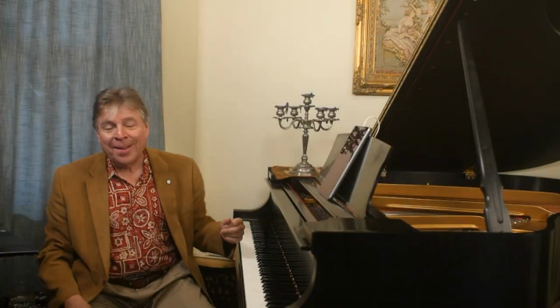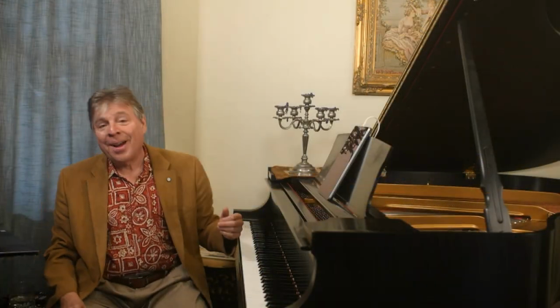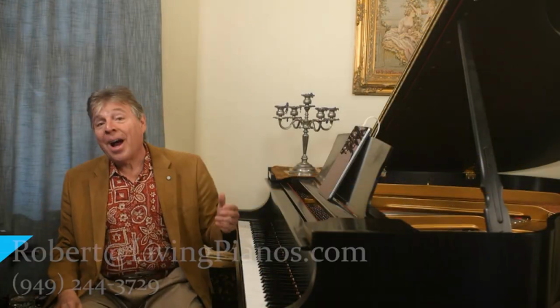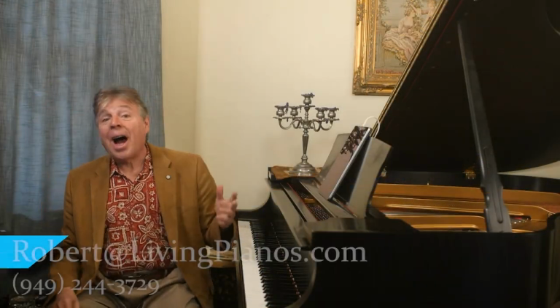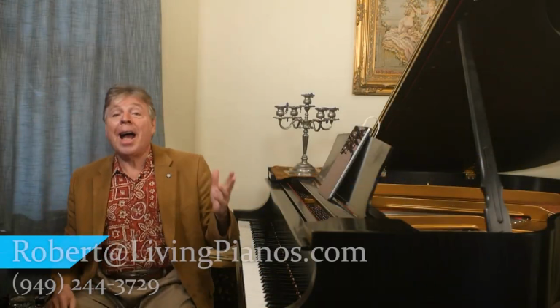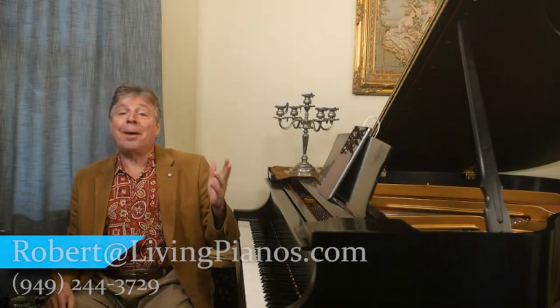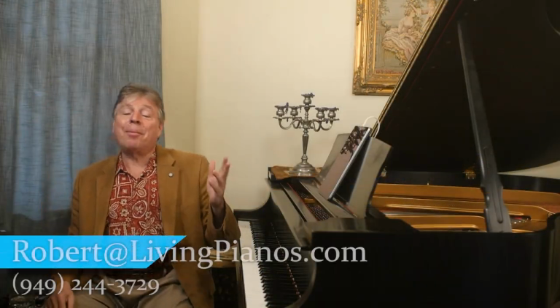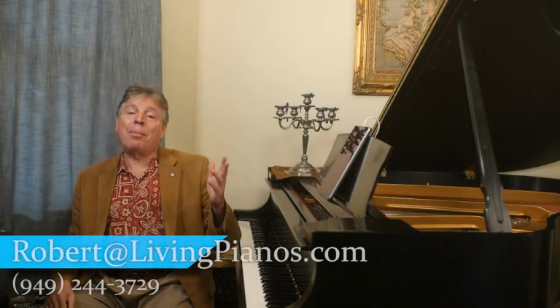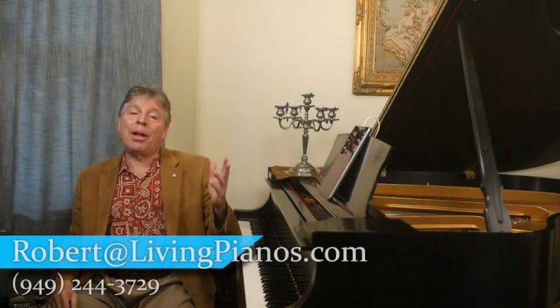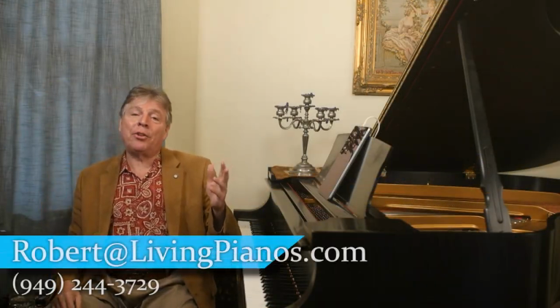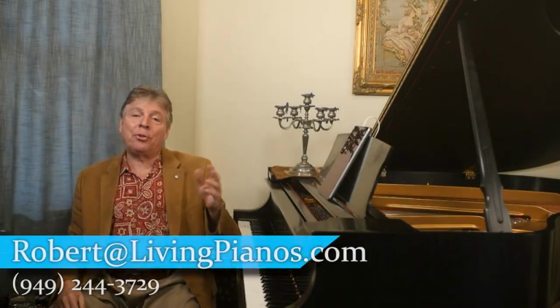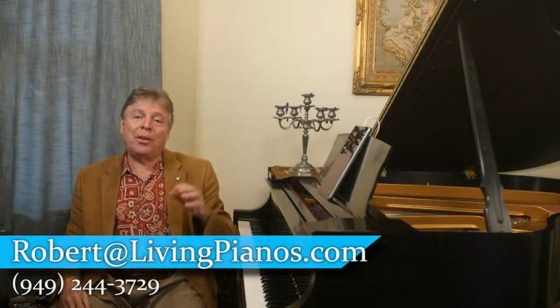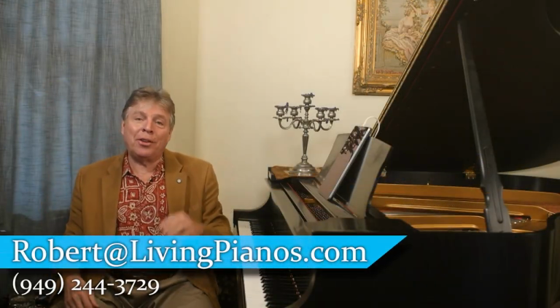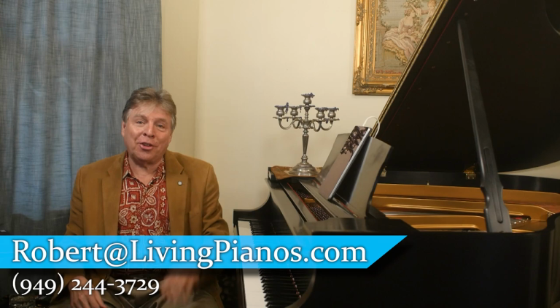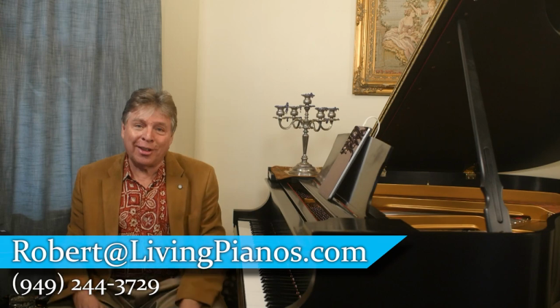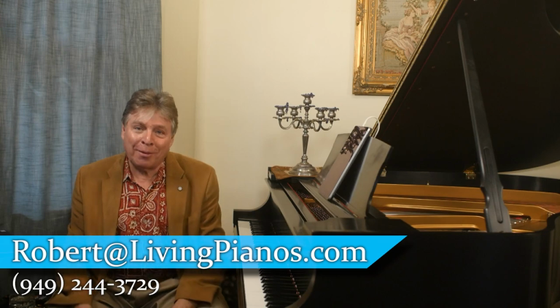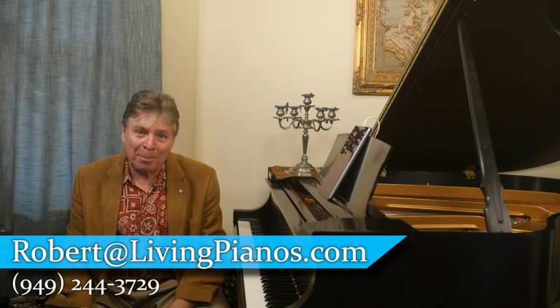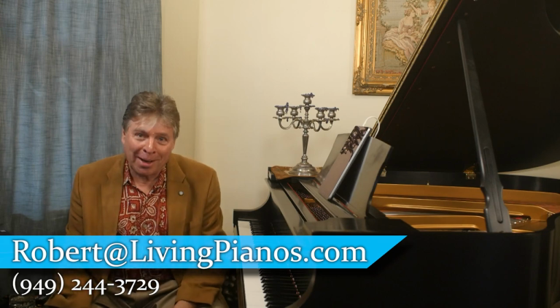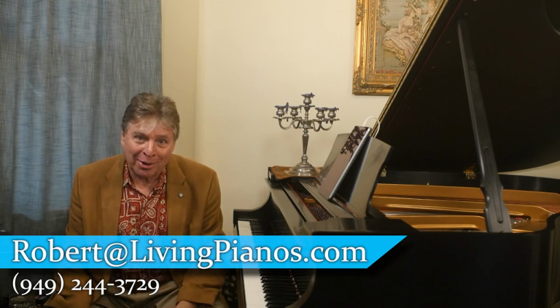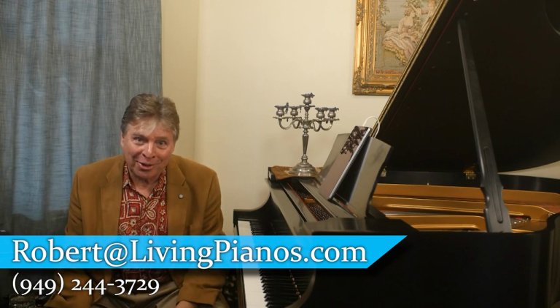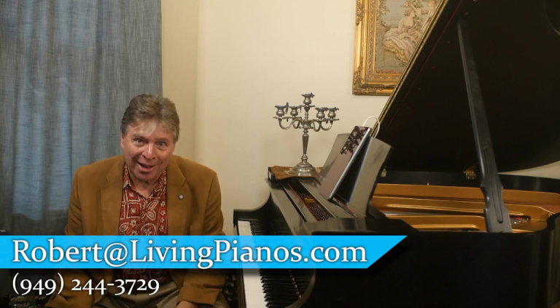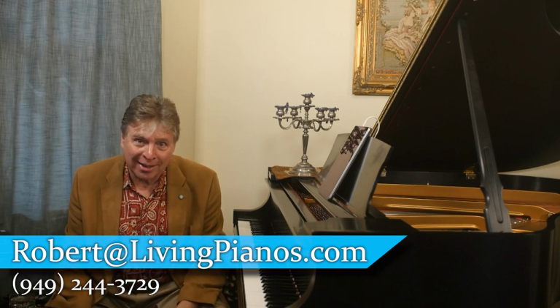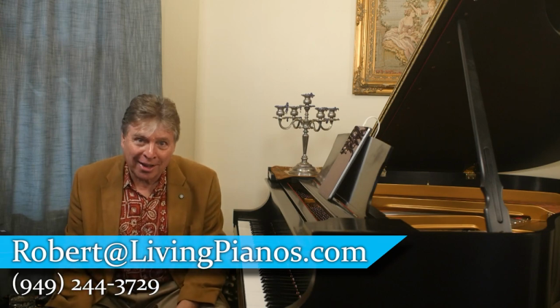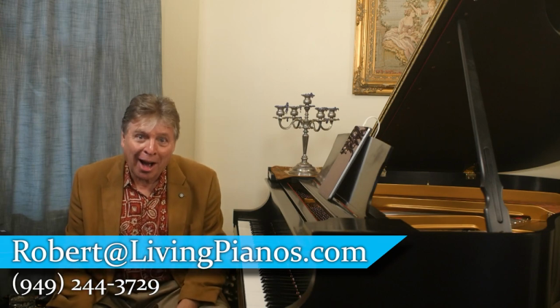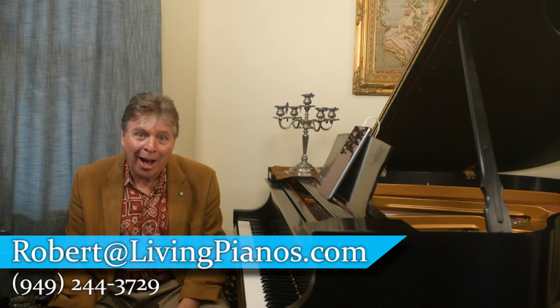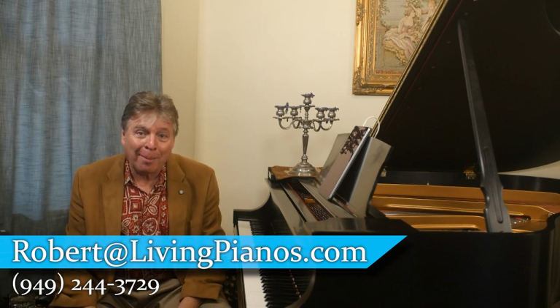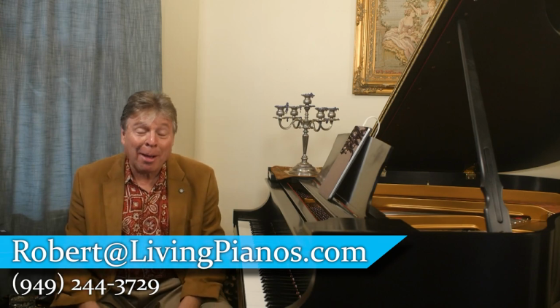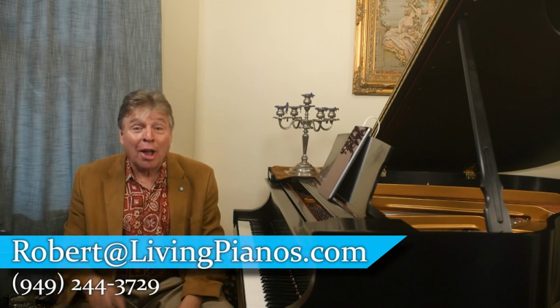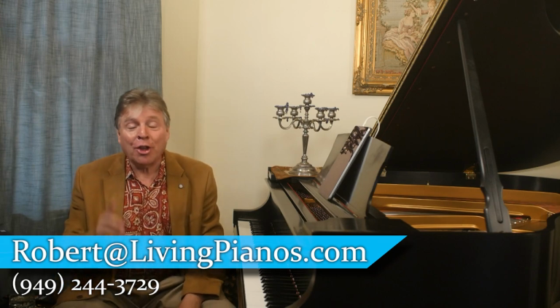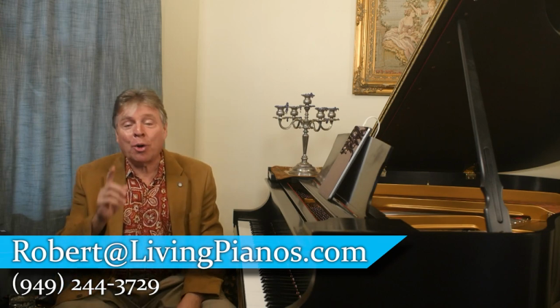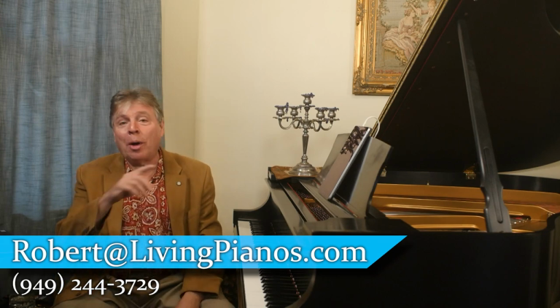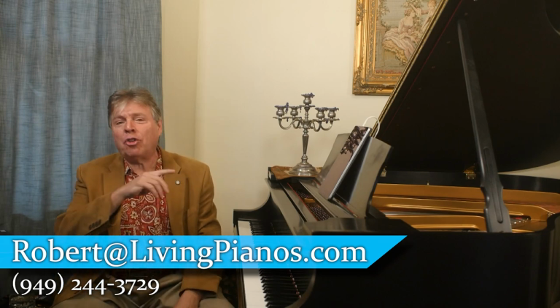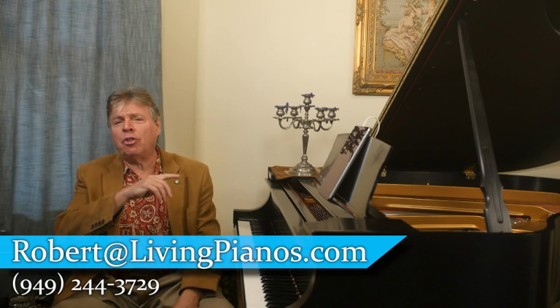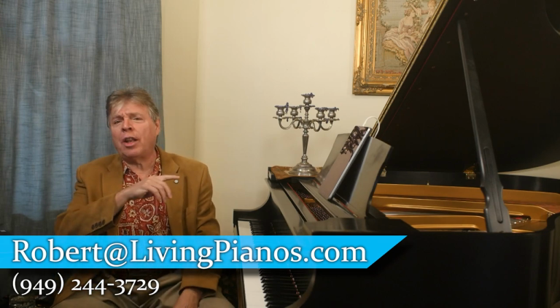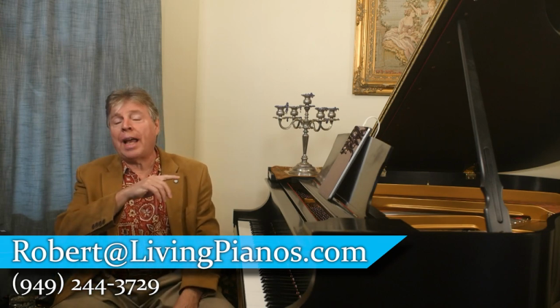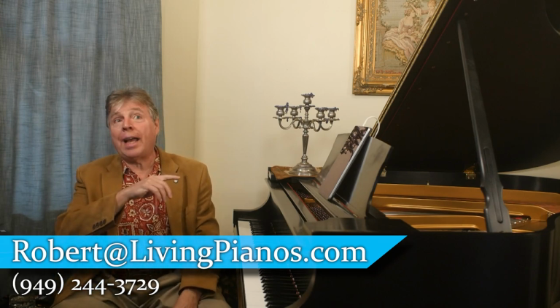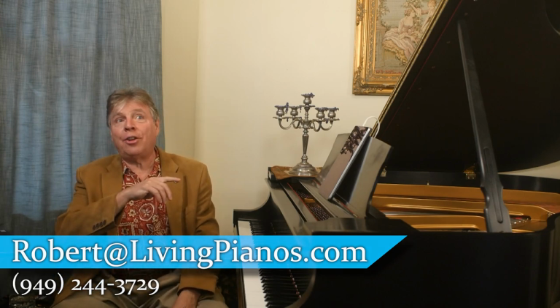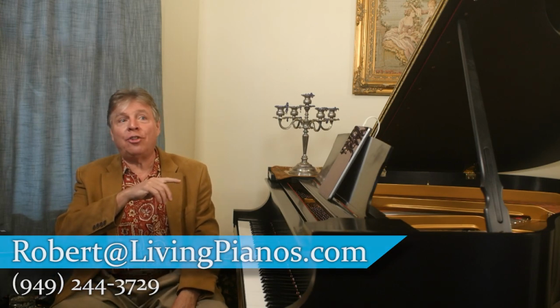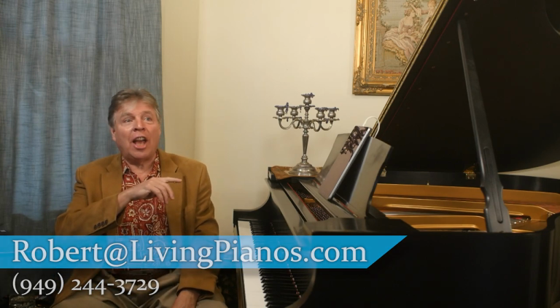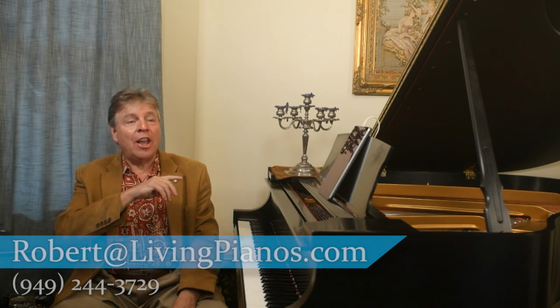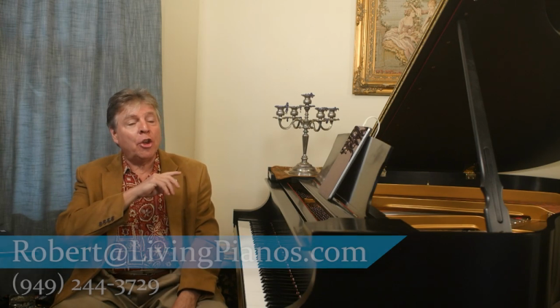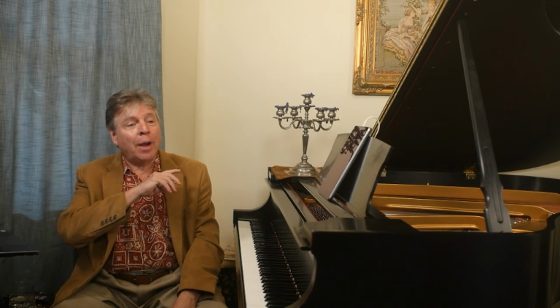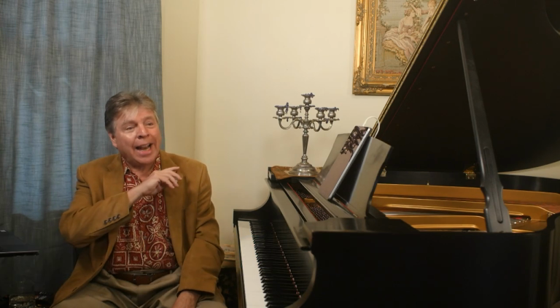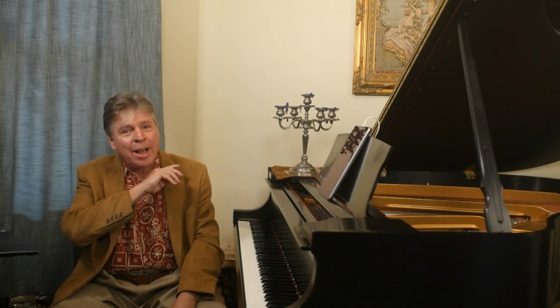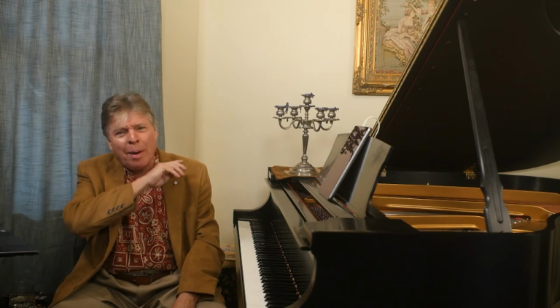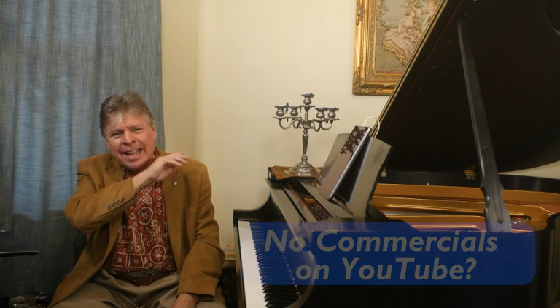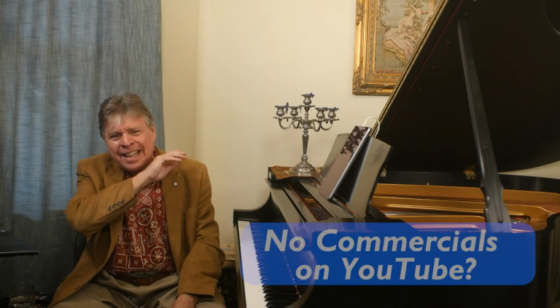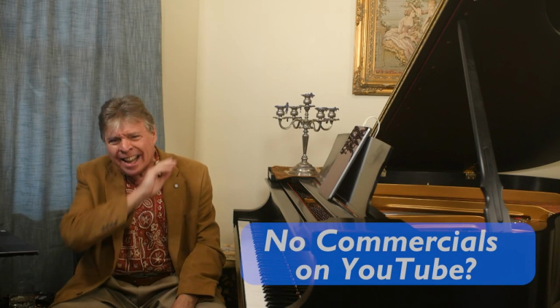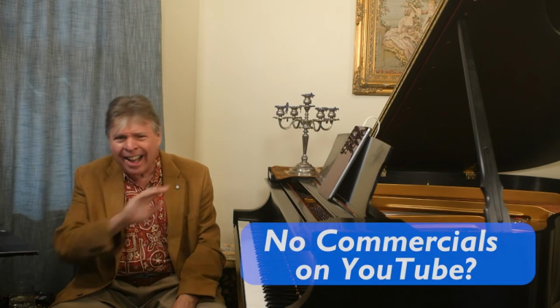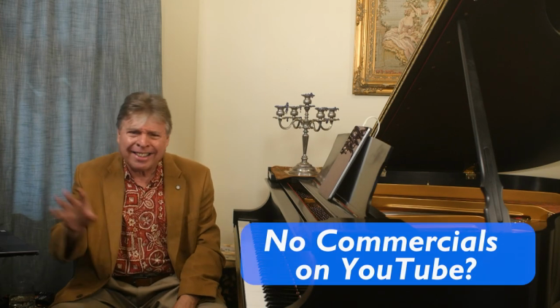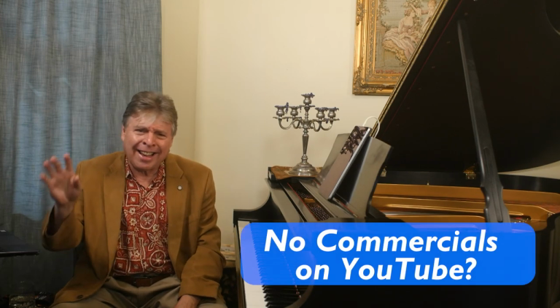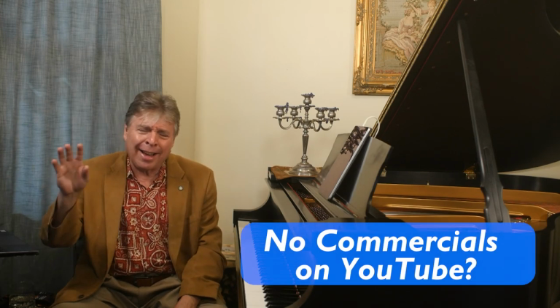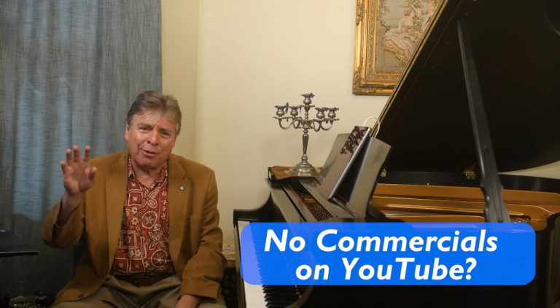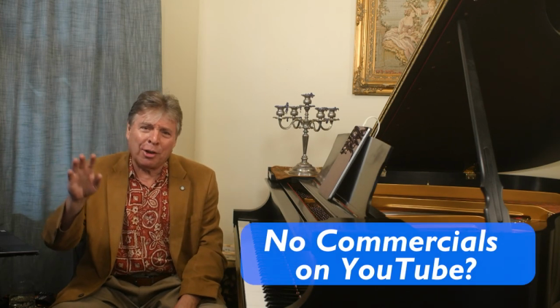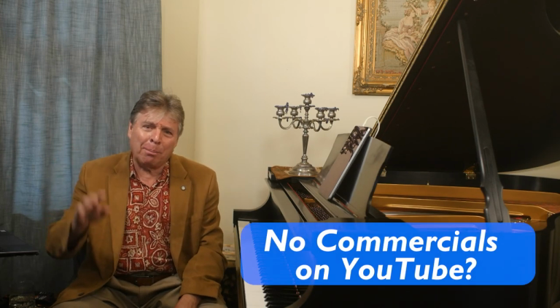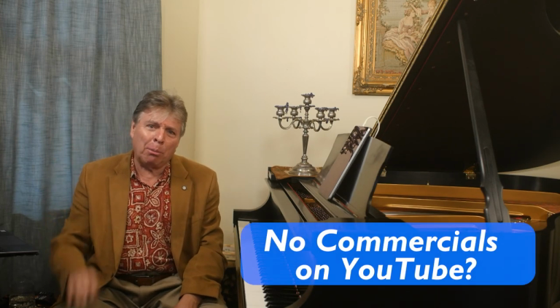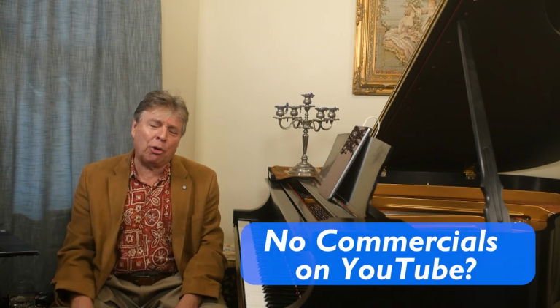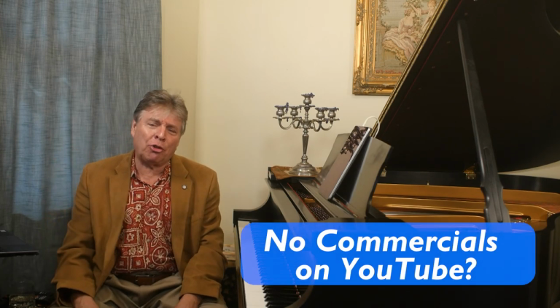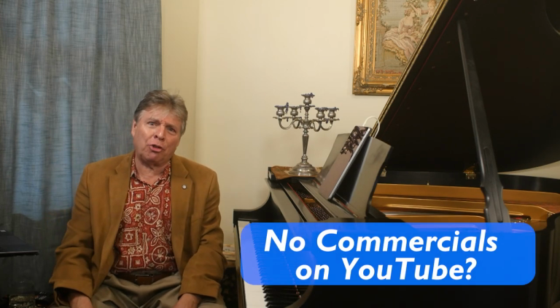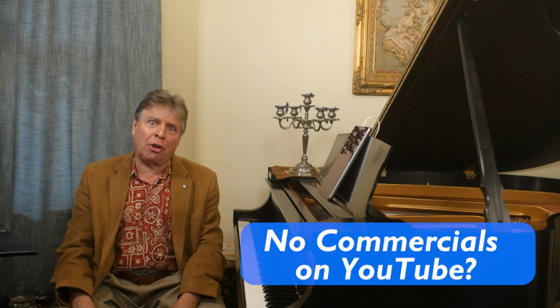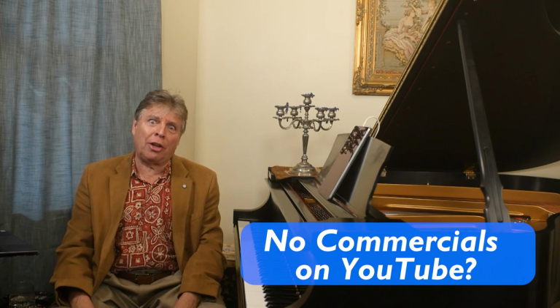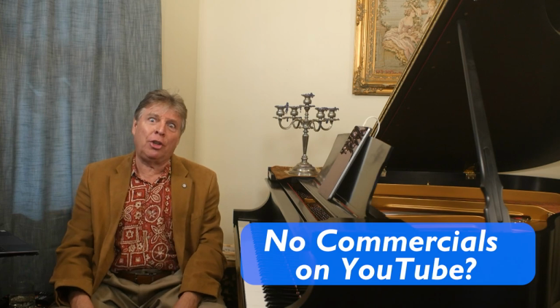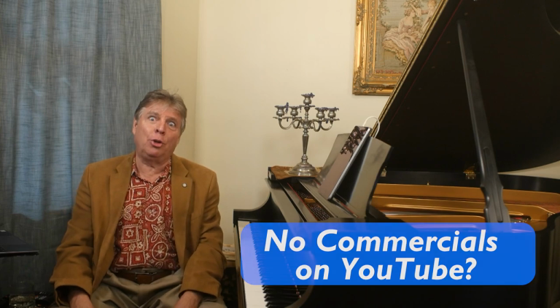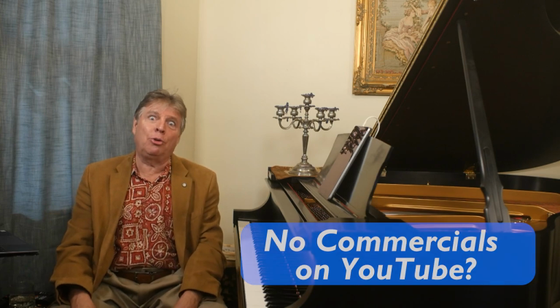Hi, I'm Robert Estrin. This is livingpianos.com. The question today is: is there any way not to have commercials on YouTube?